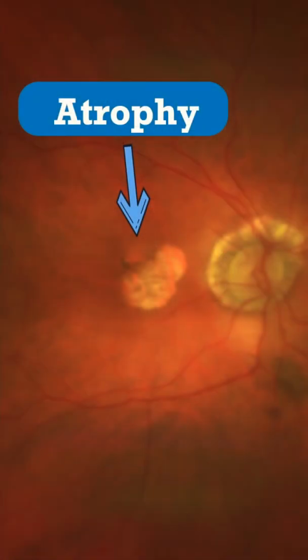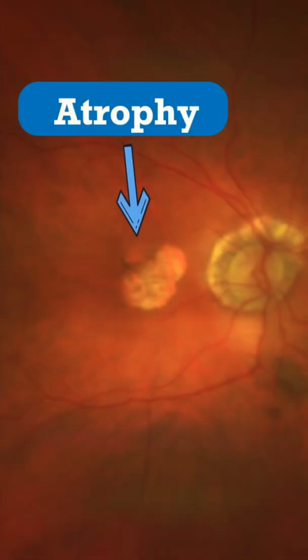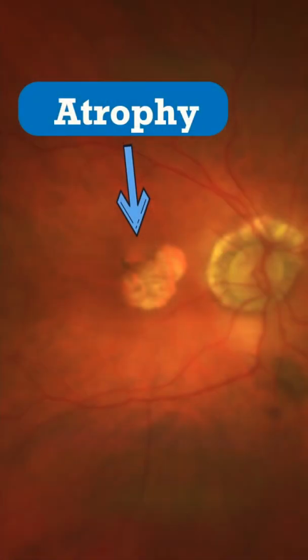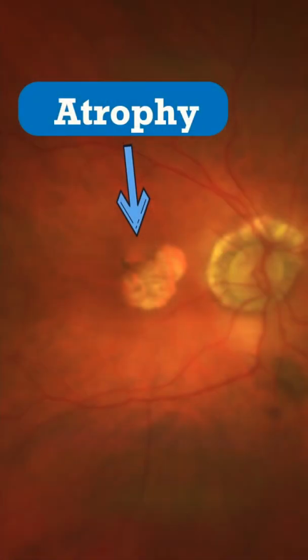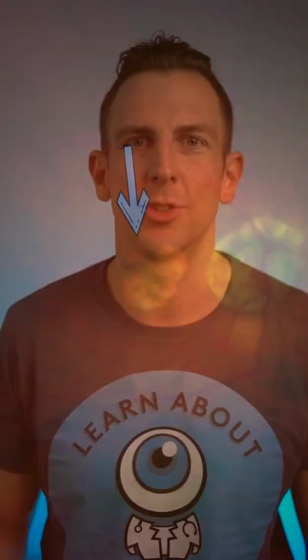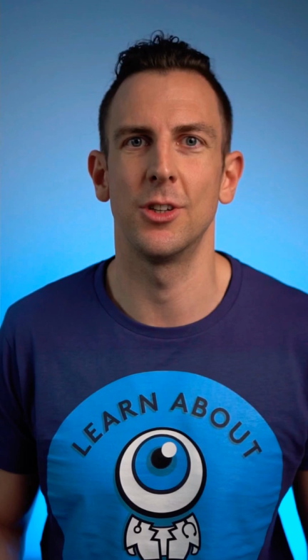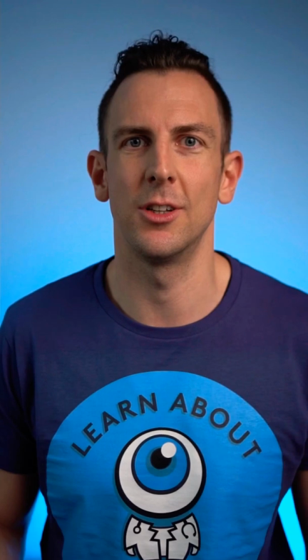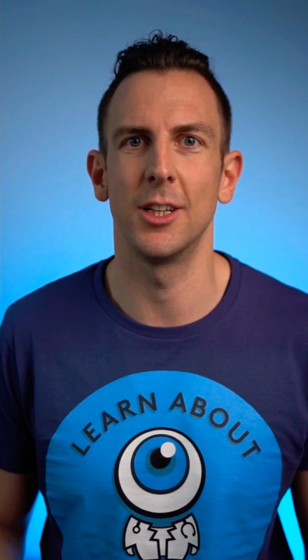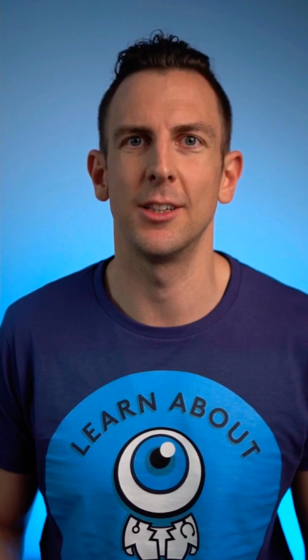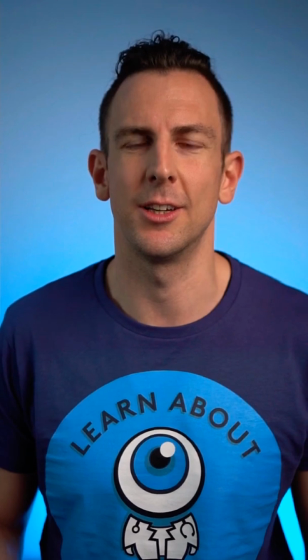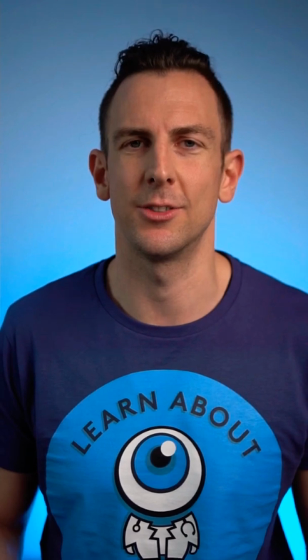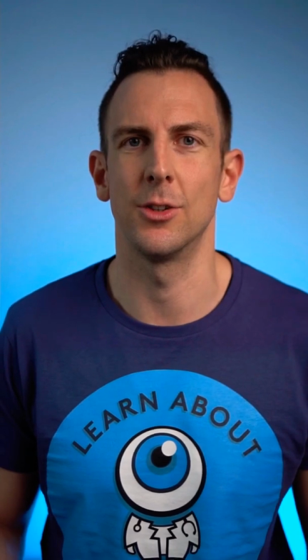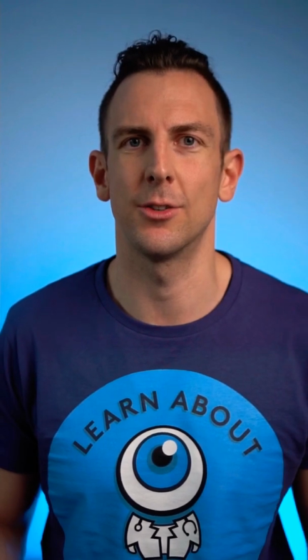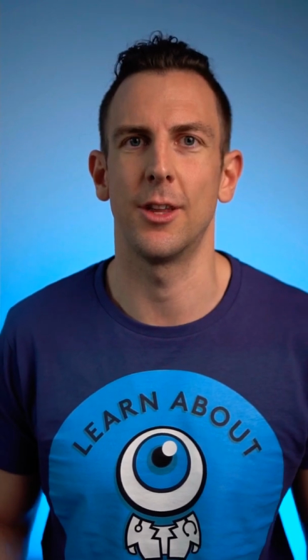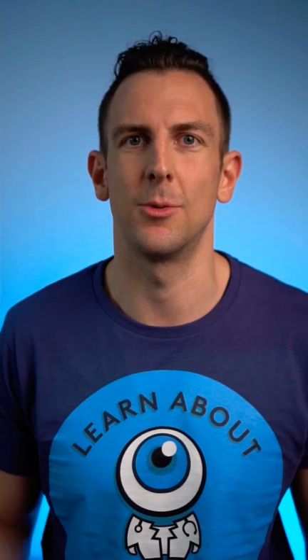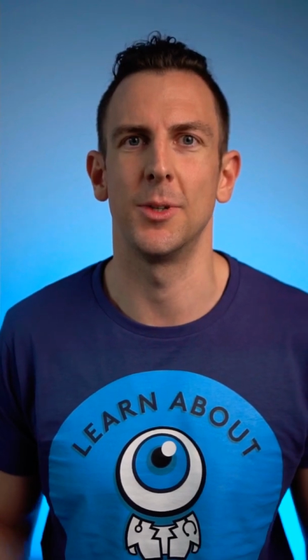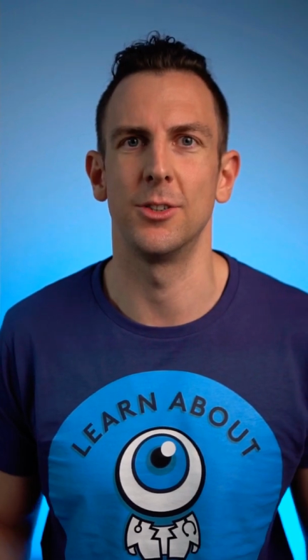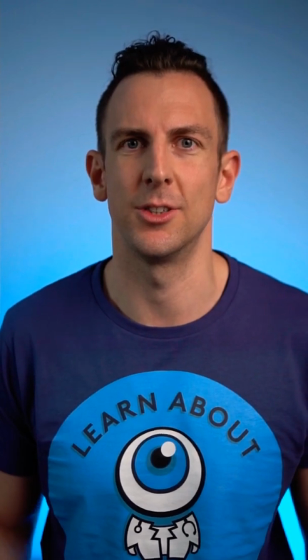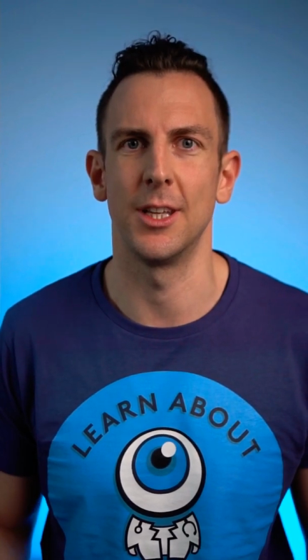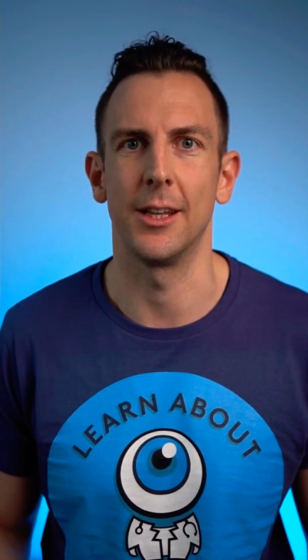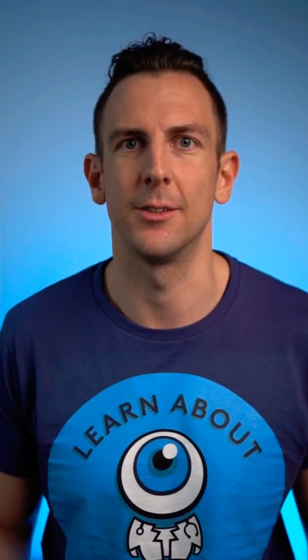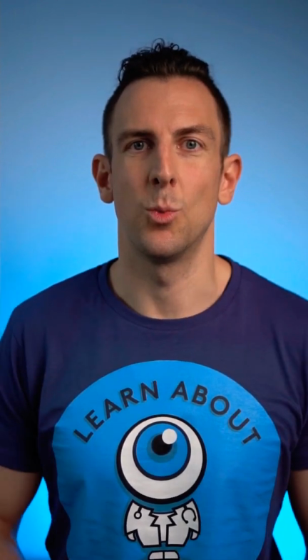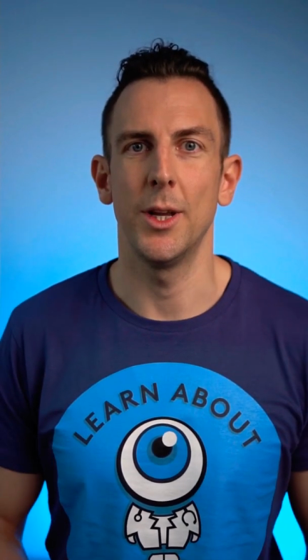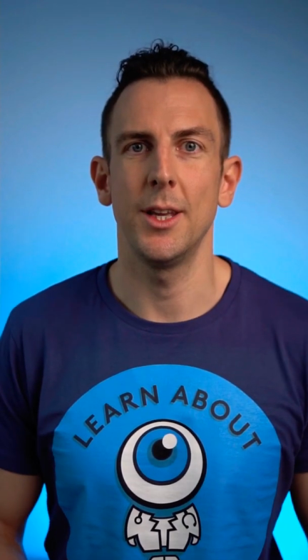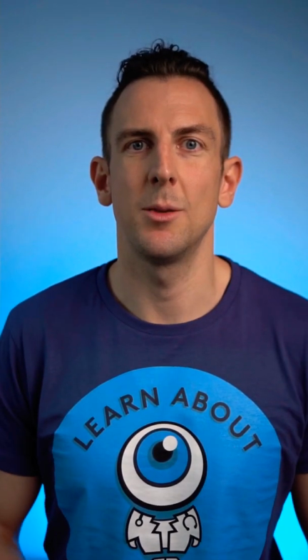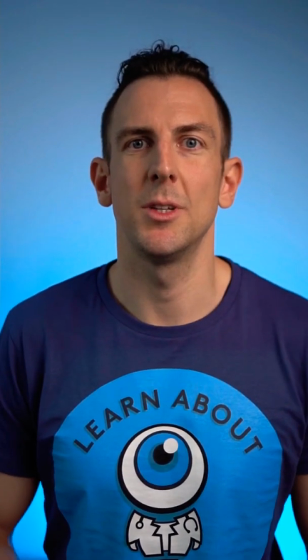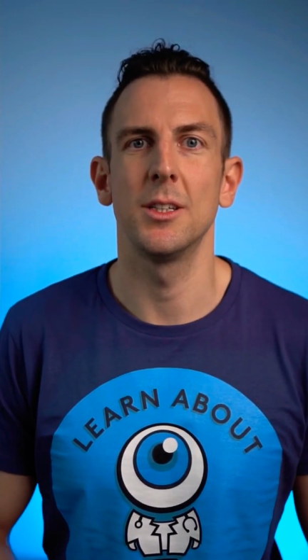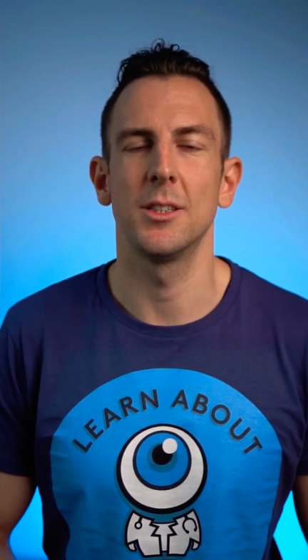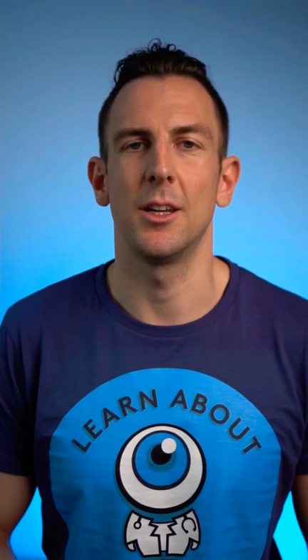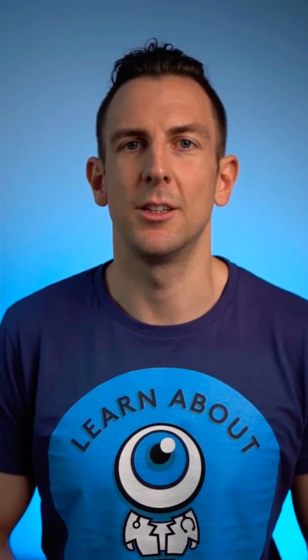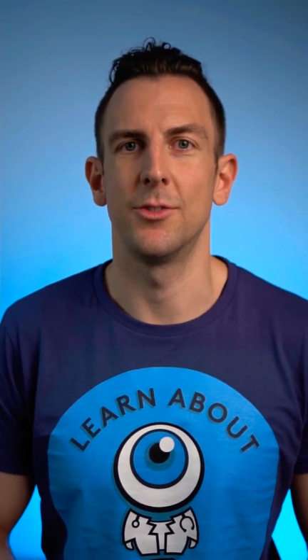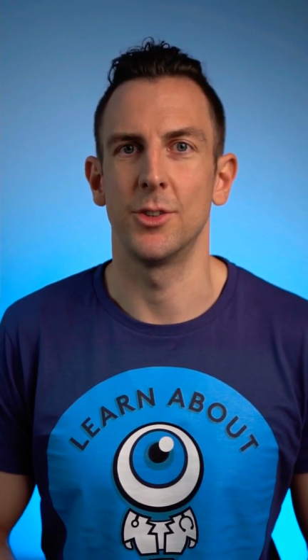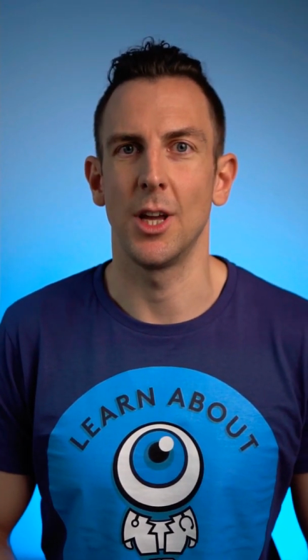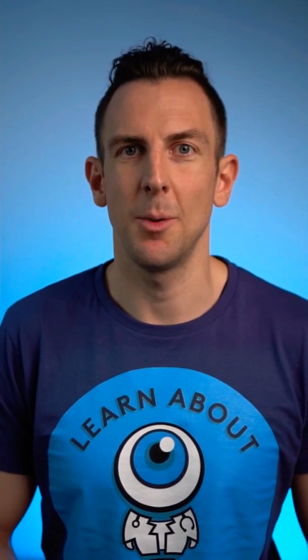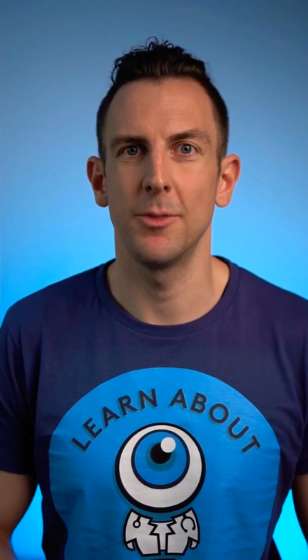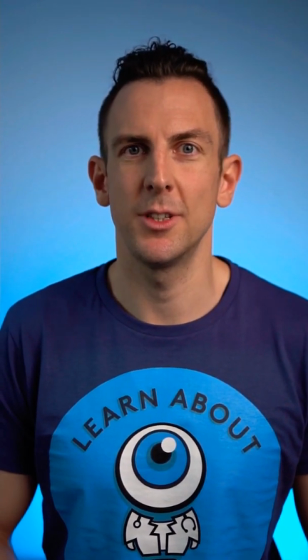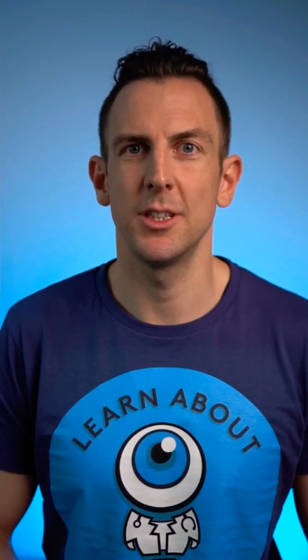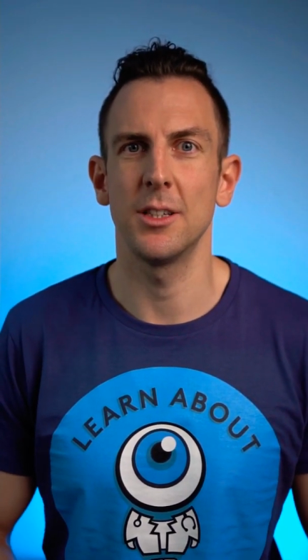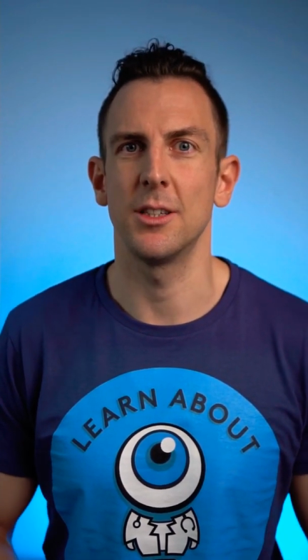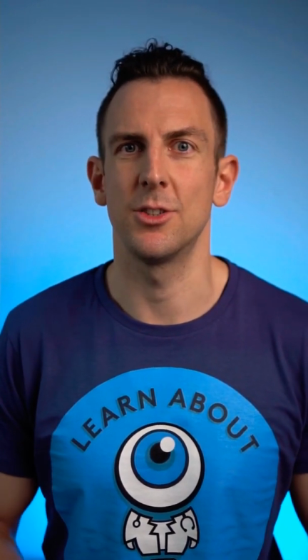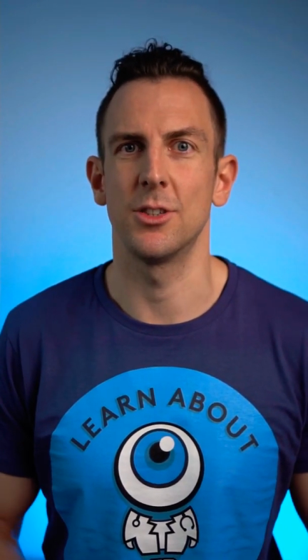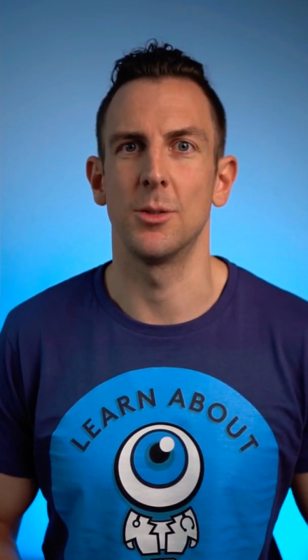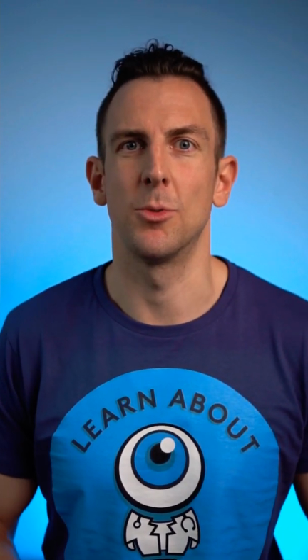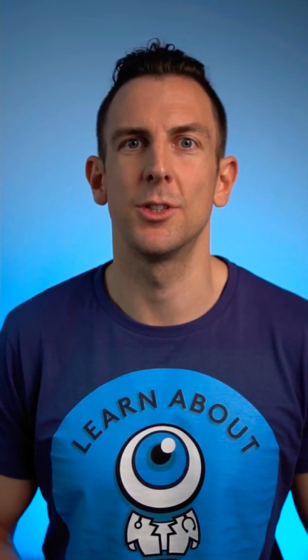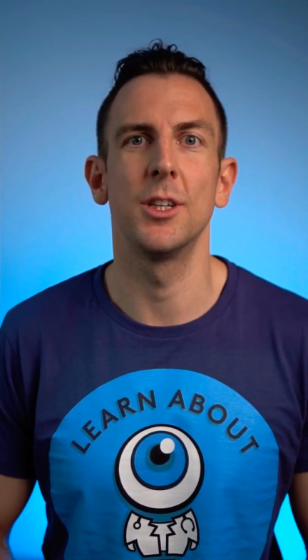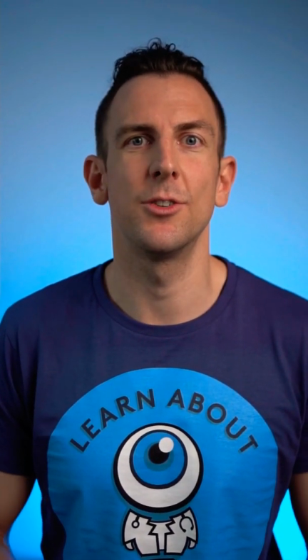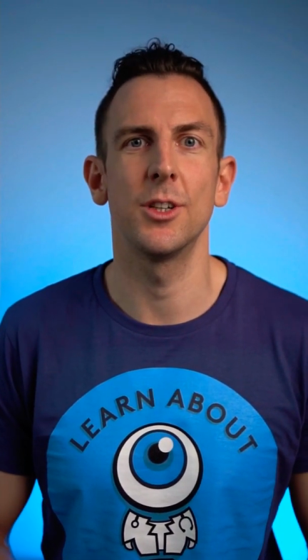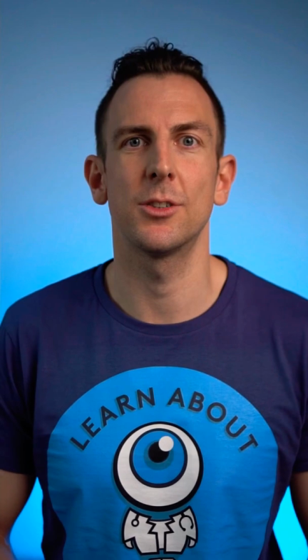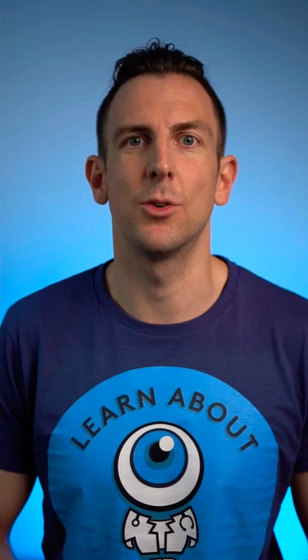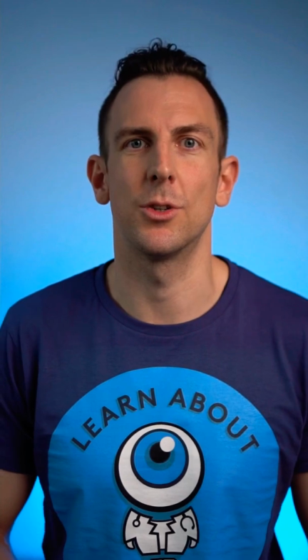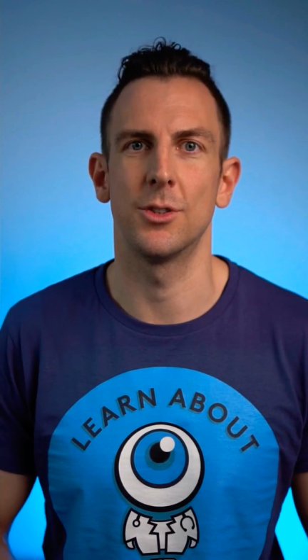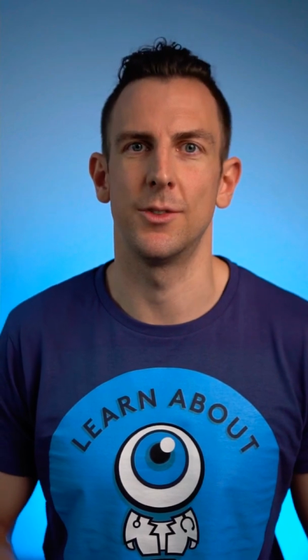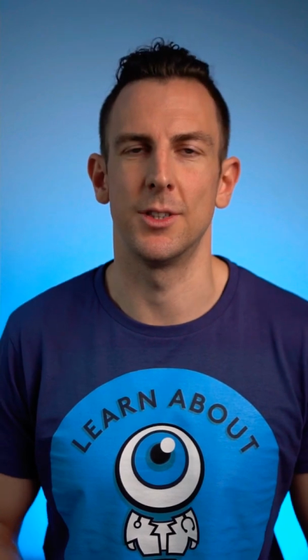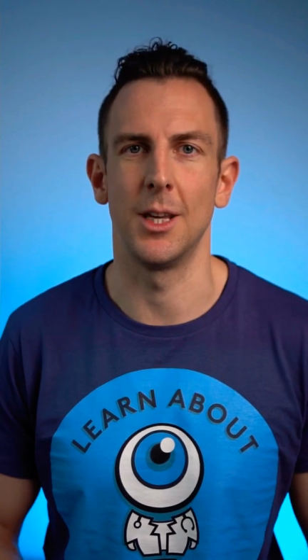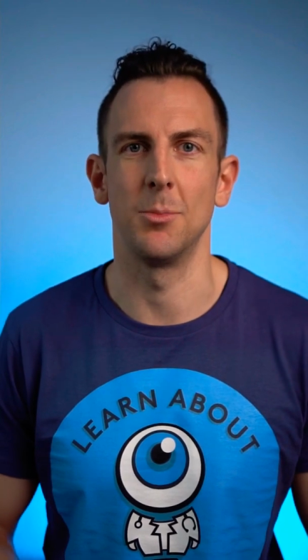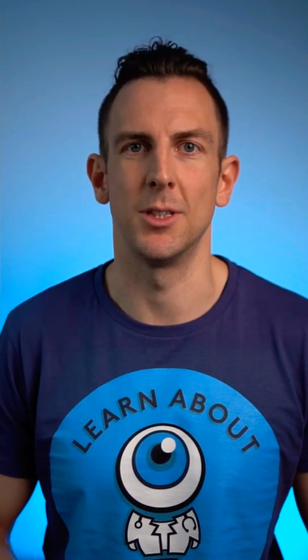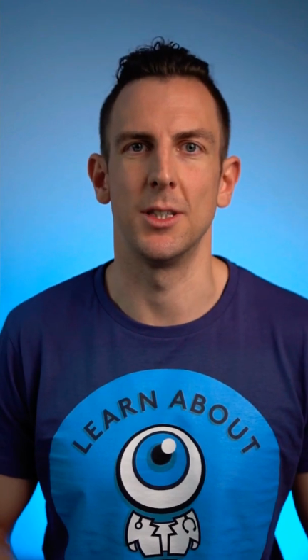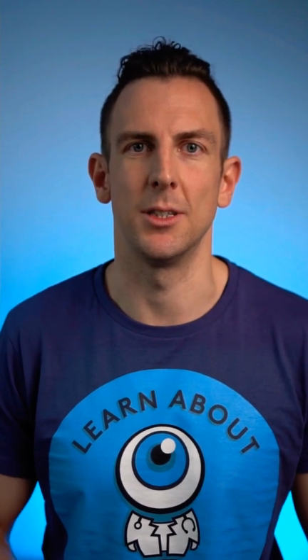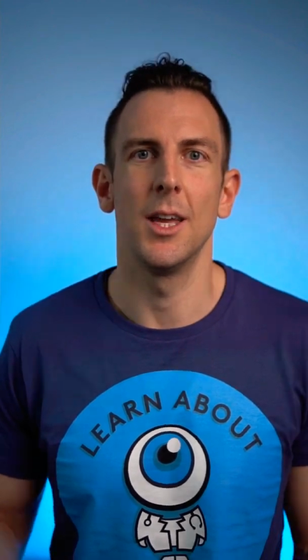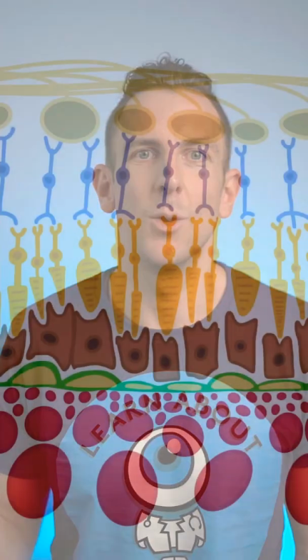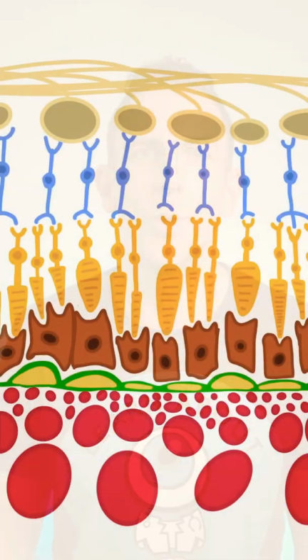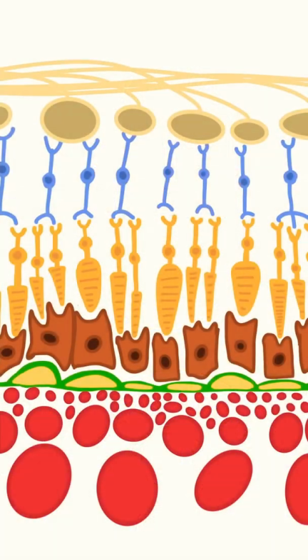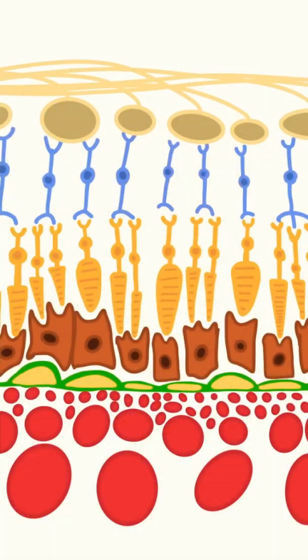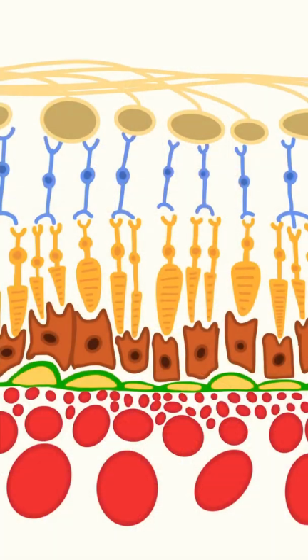The classic dry AMD is a purely degenerative disorder, which means that the photoreceptors are slowly dying, and unfortunately there's no therapy just yet. The wet AMD is not a different type of disease — it's just a more serious course of the same disease.